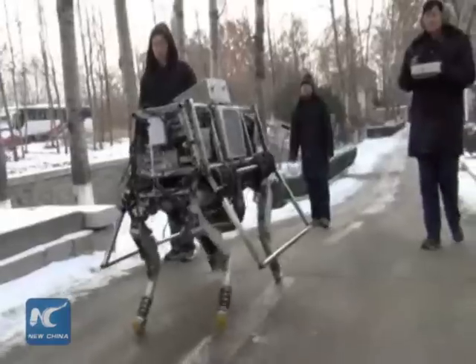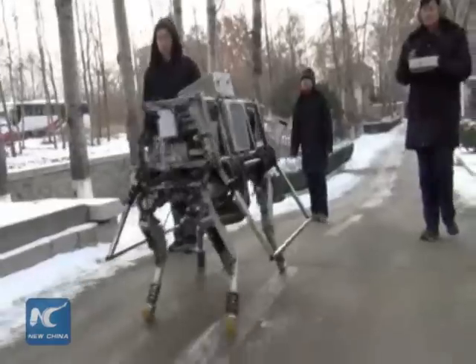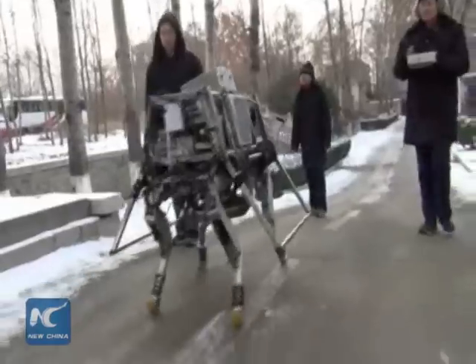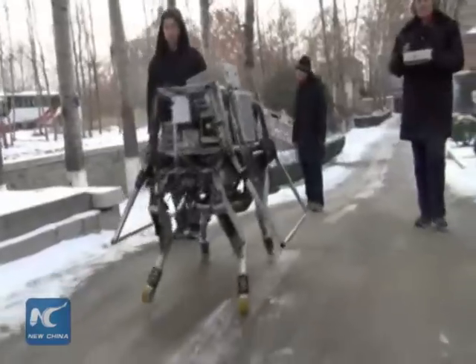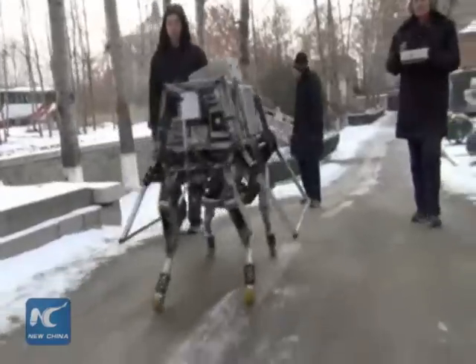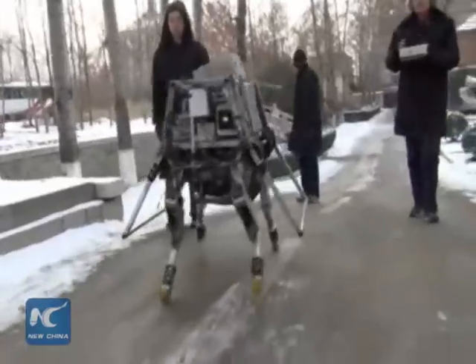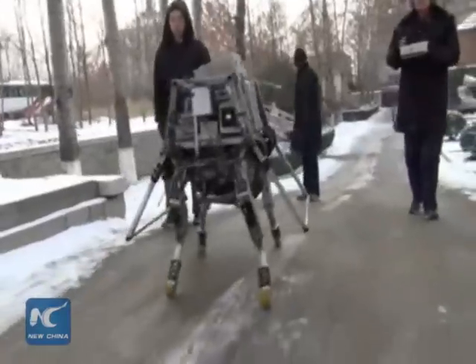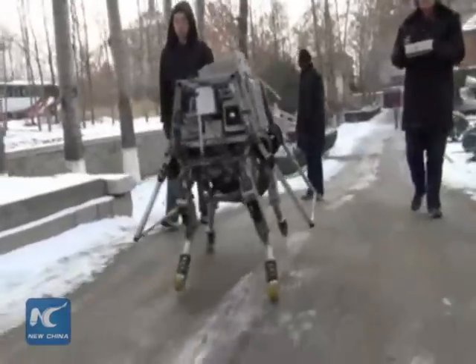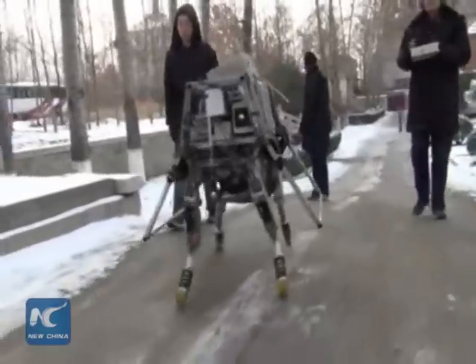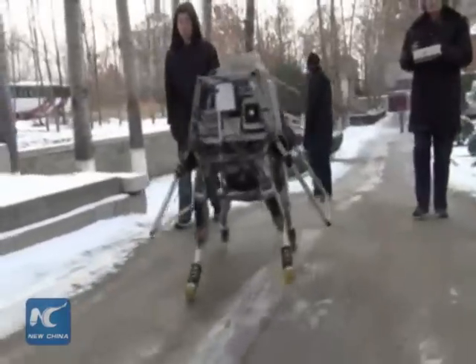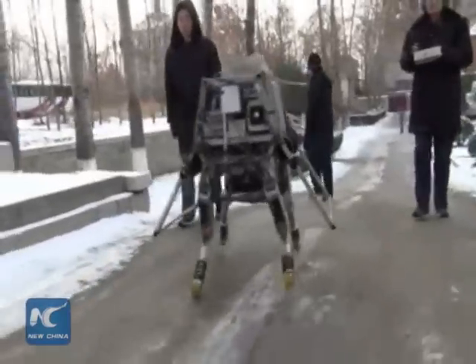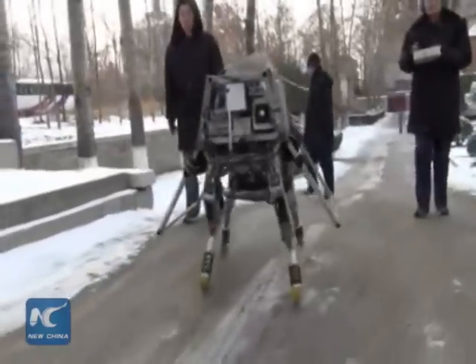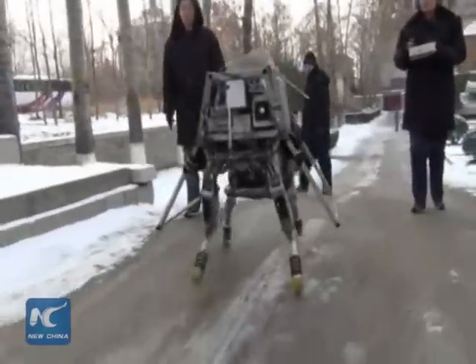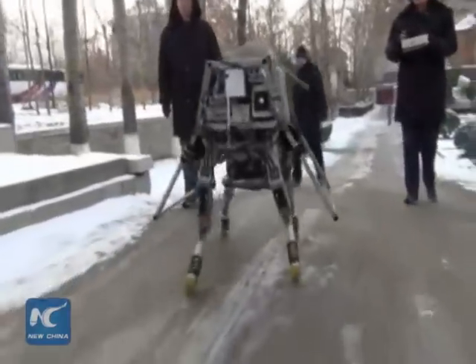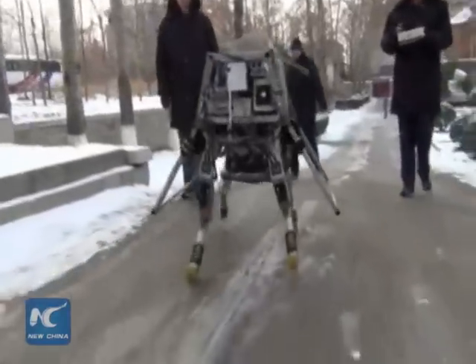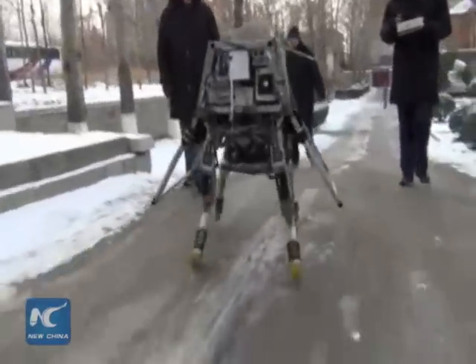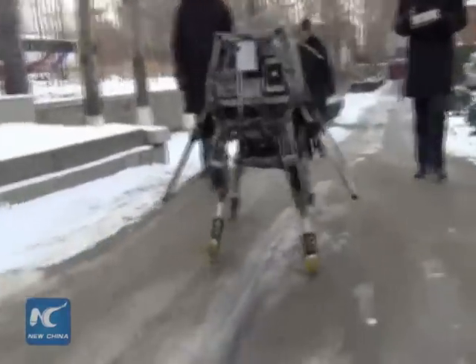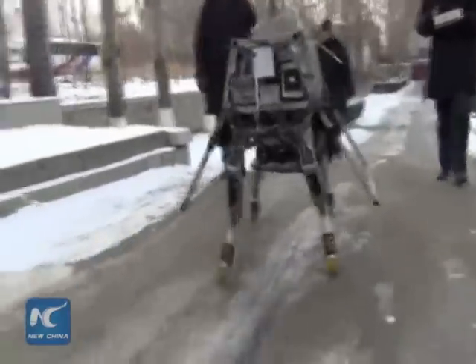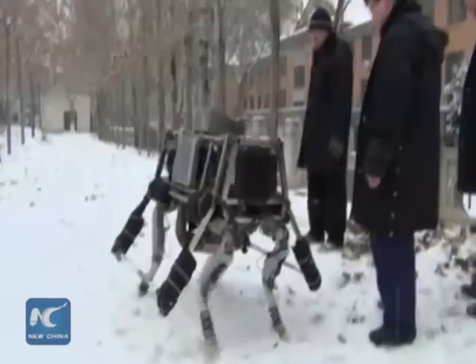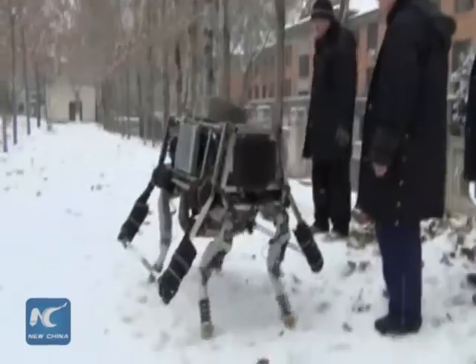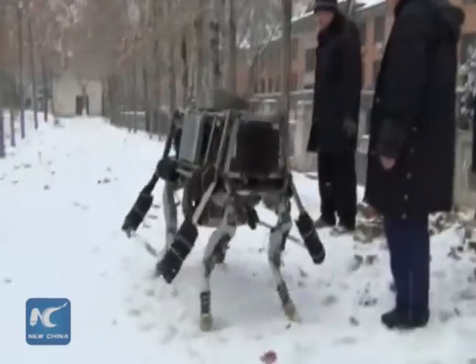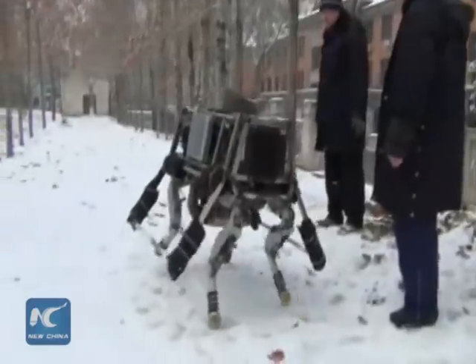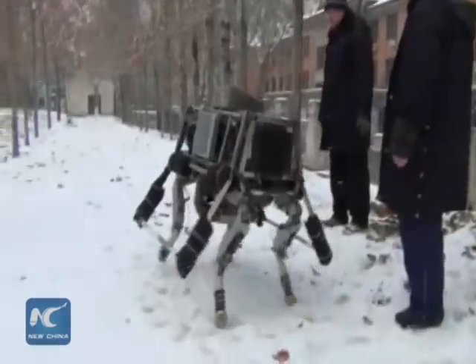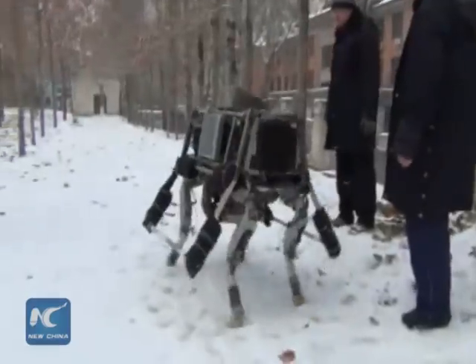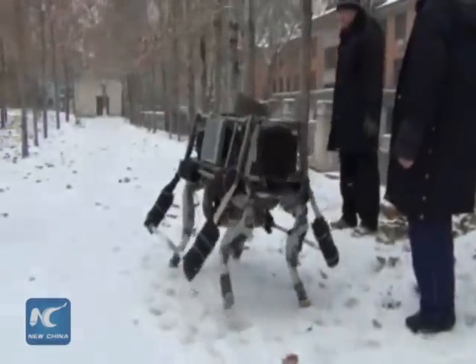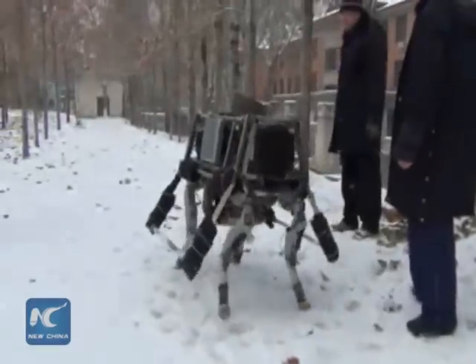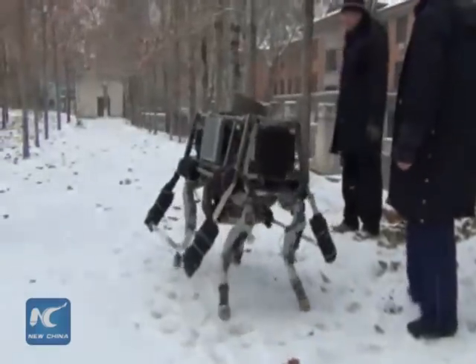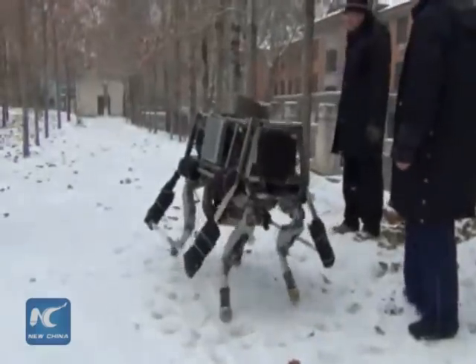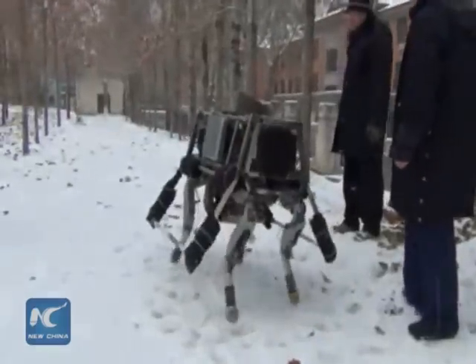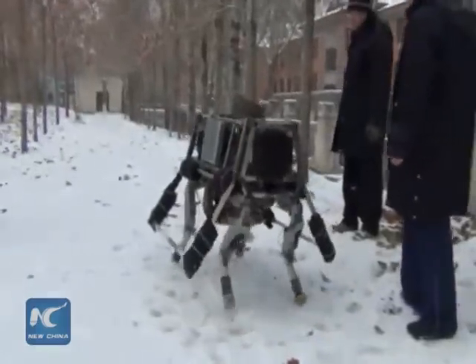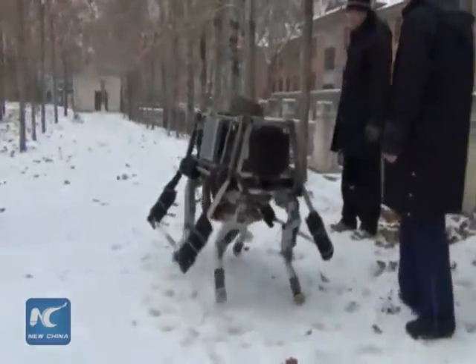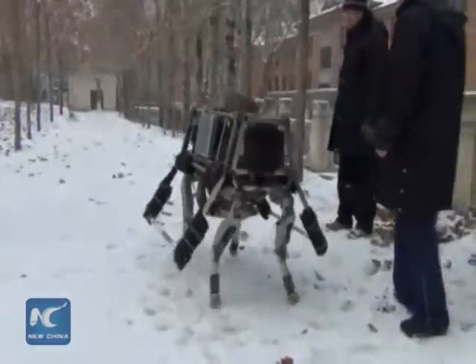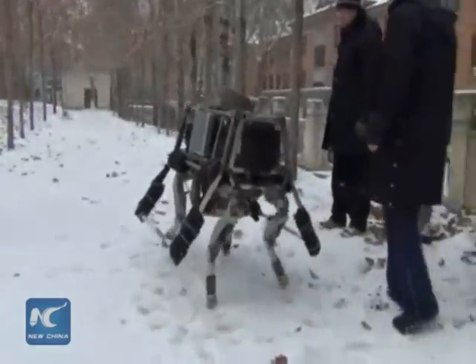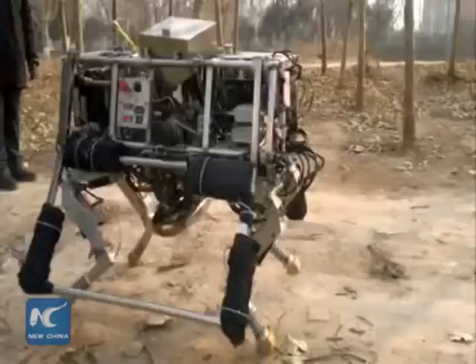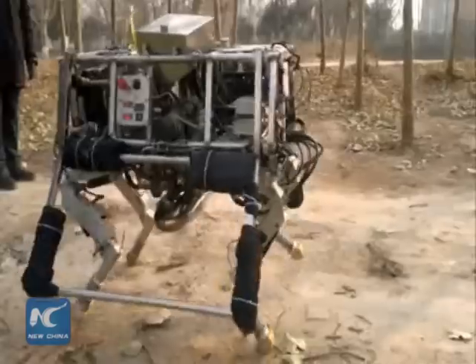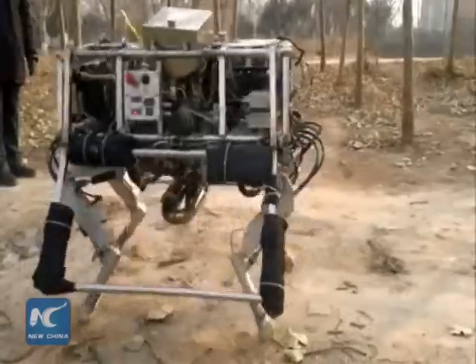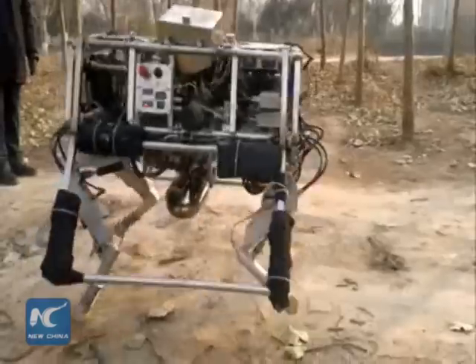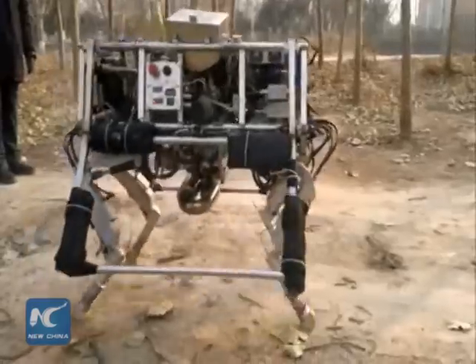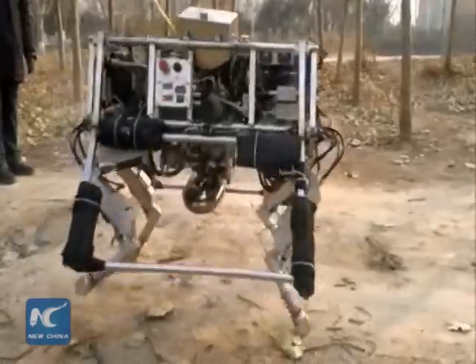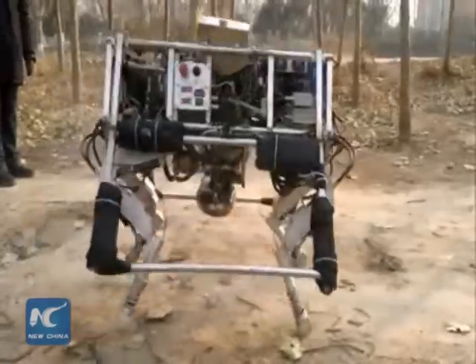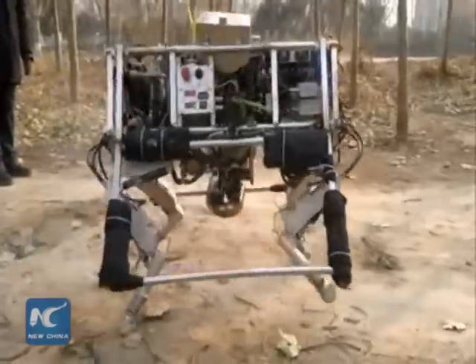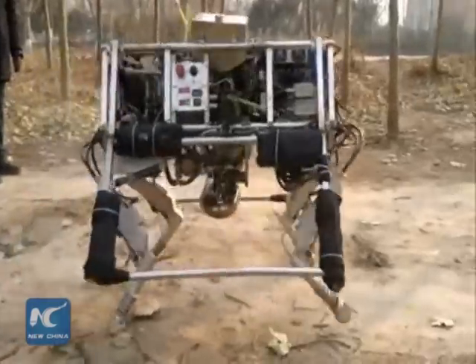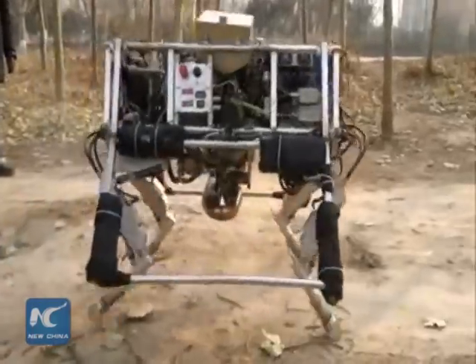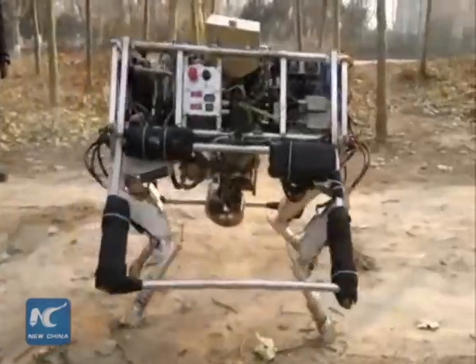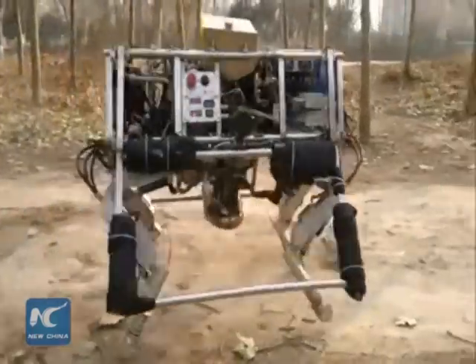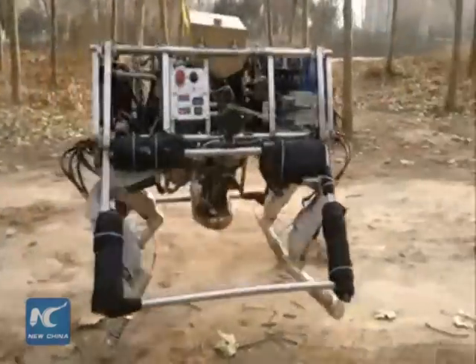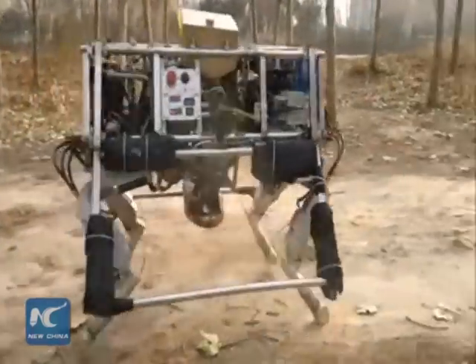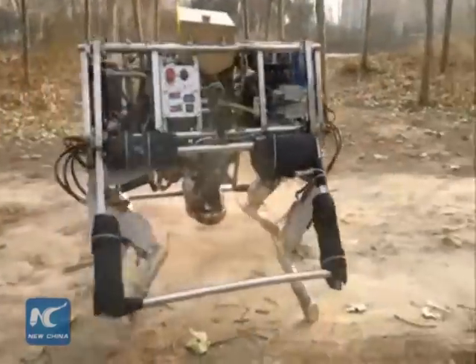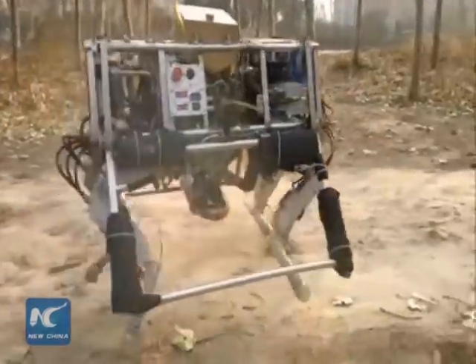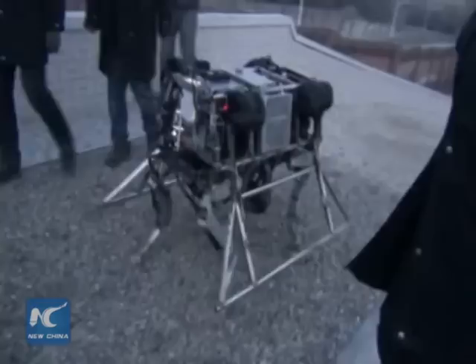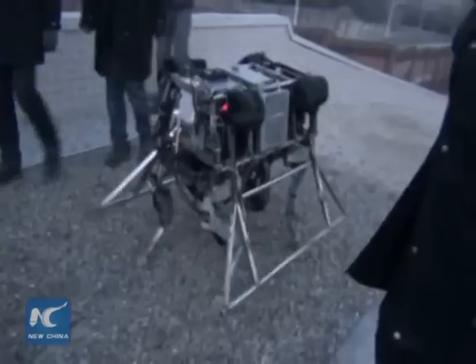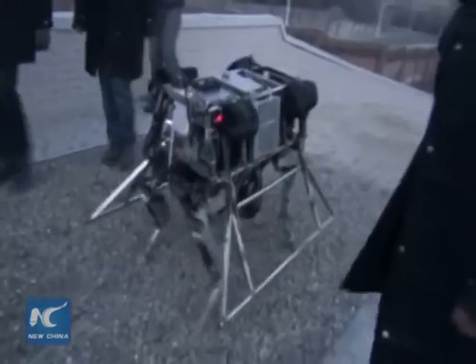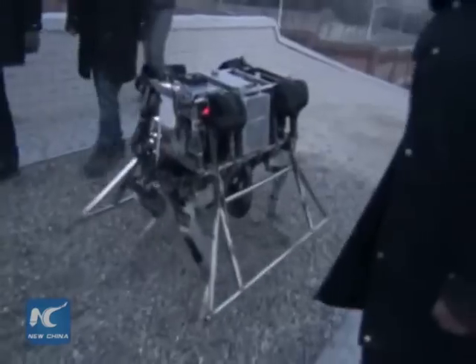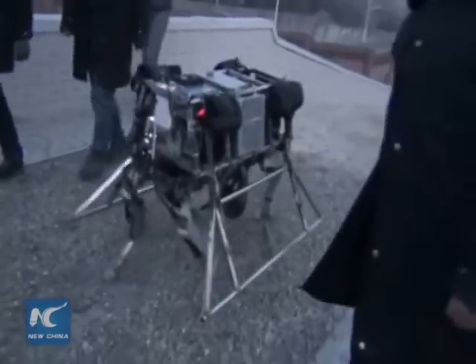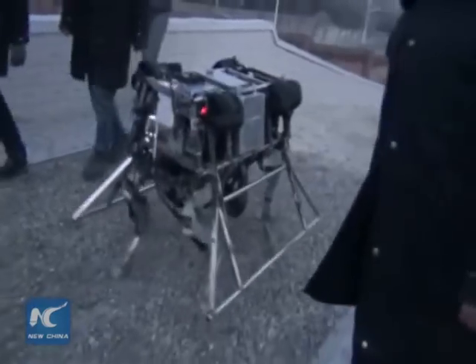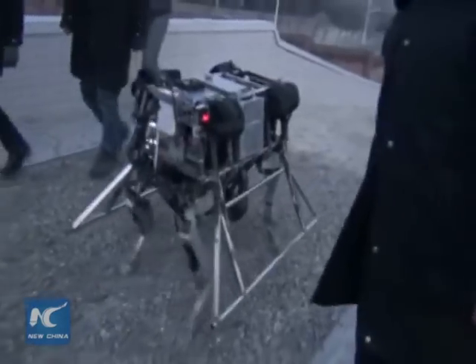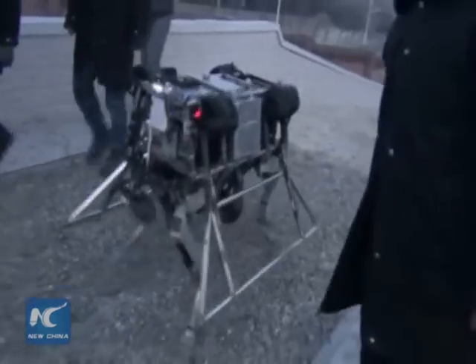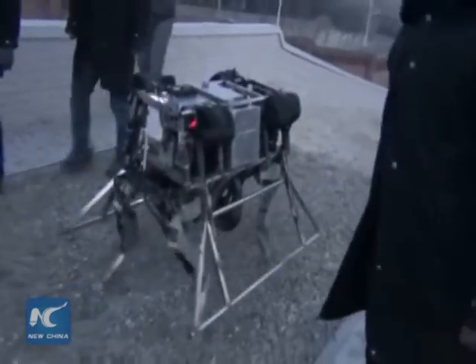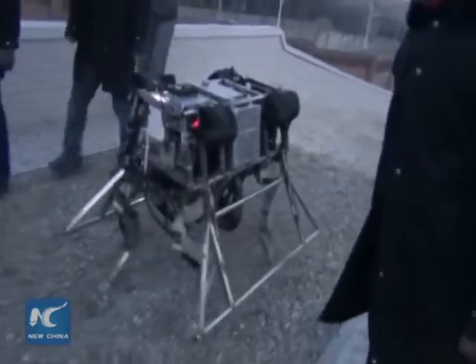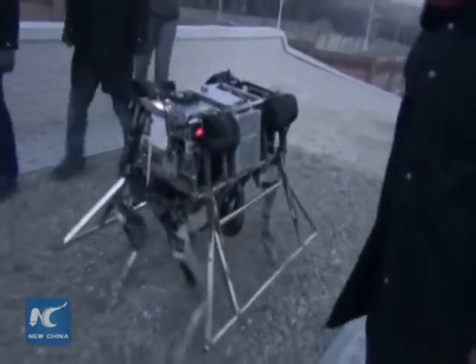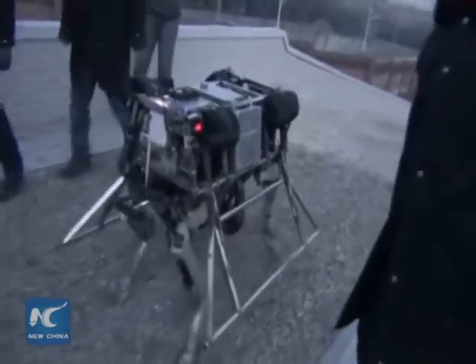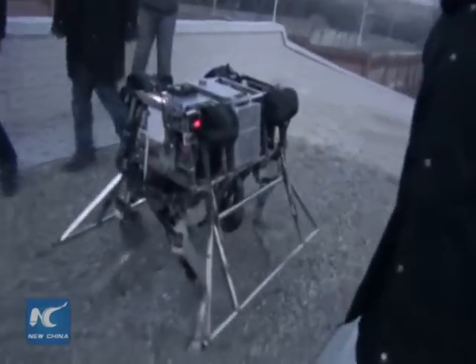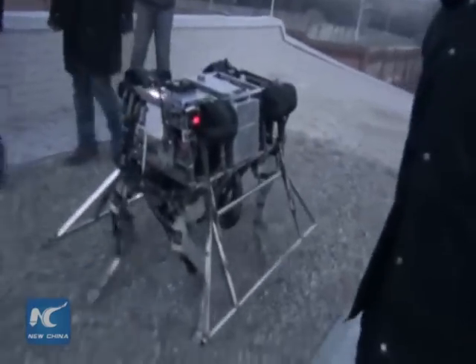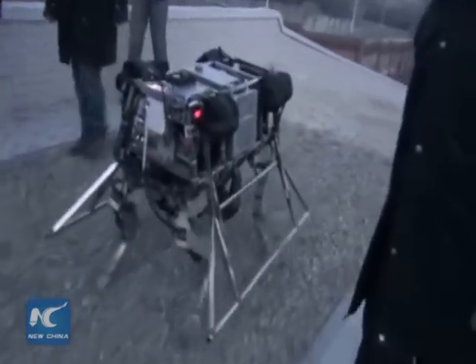The robot can also walk on ice, snow, sand, and rocky areas, as well as forested and bushy environments.